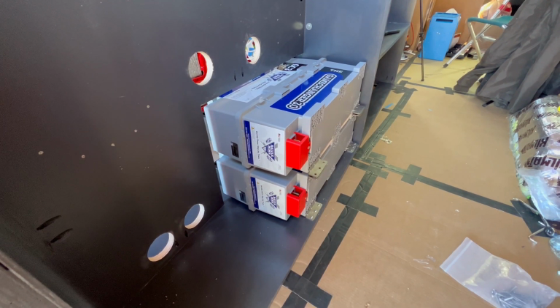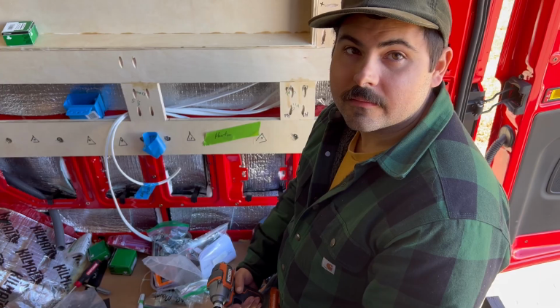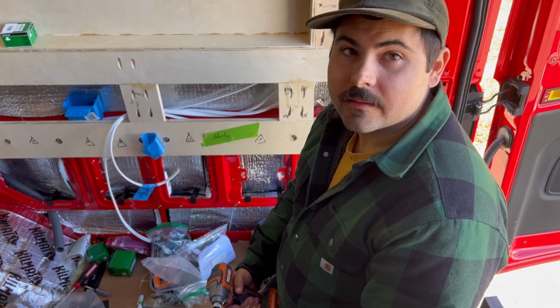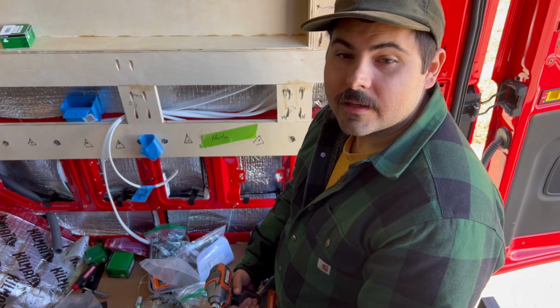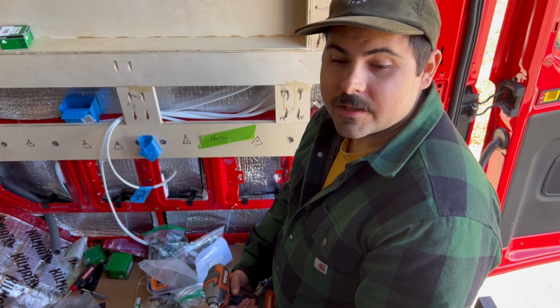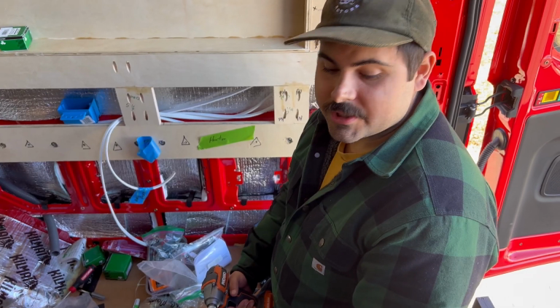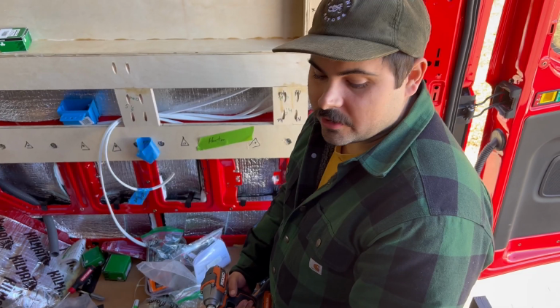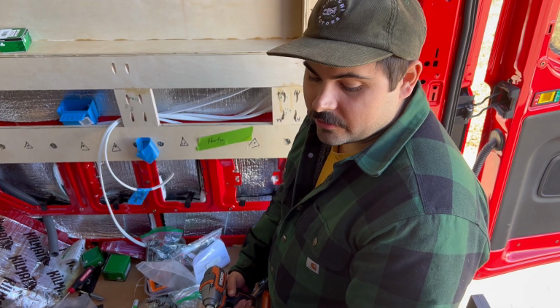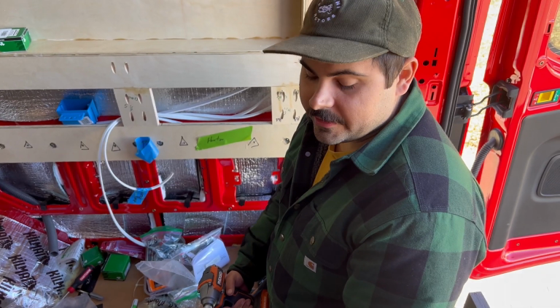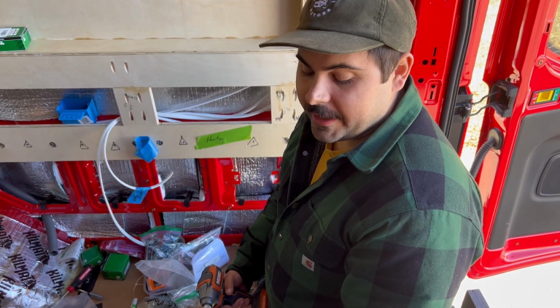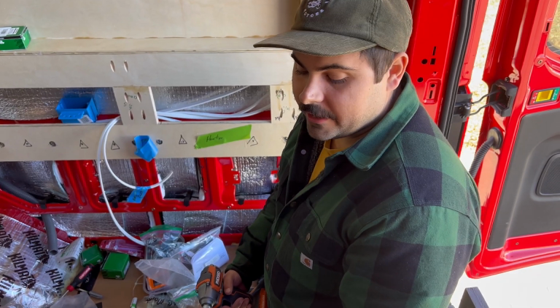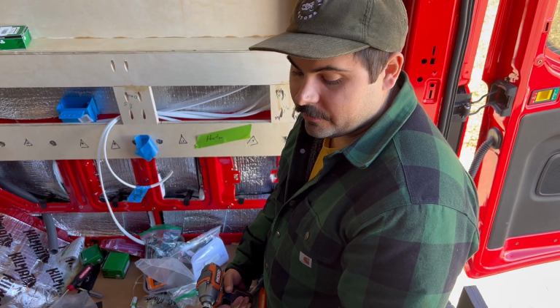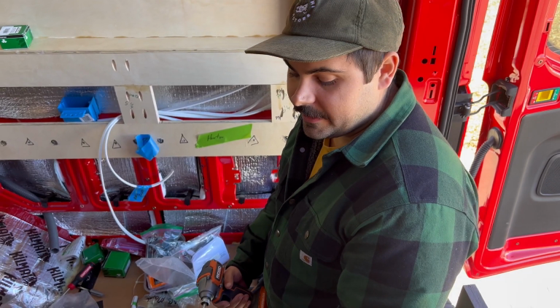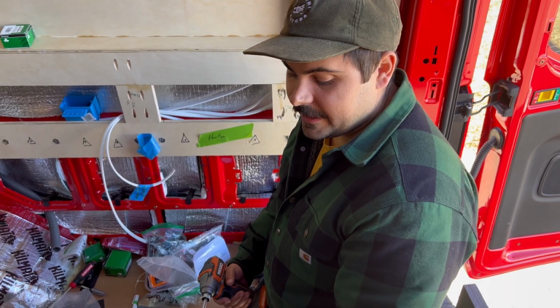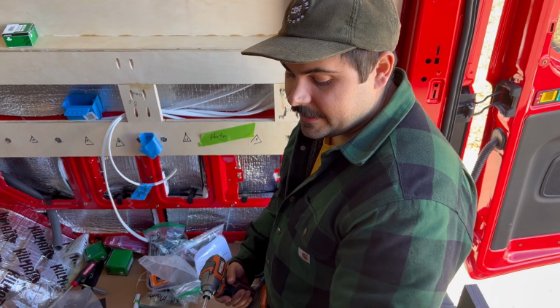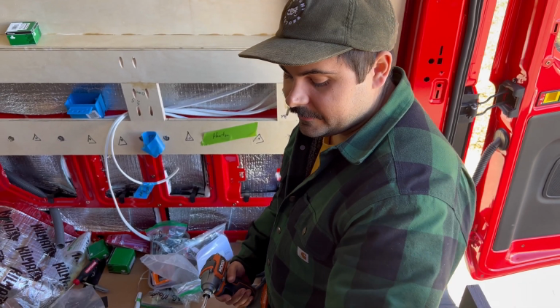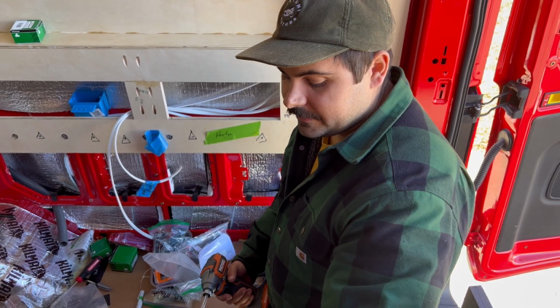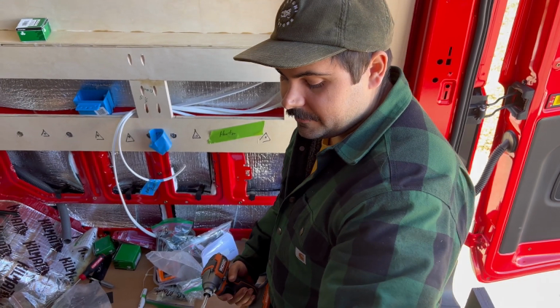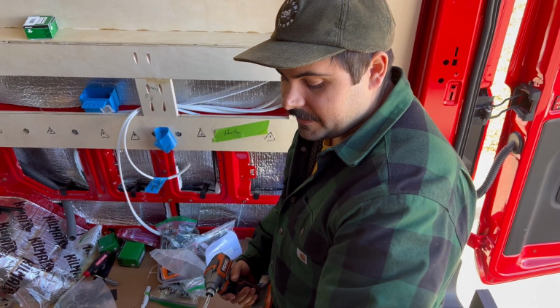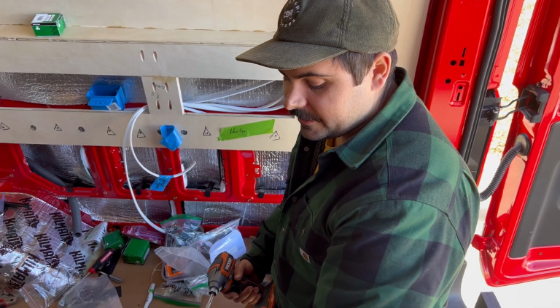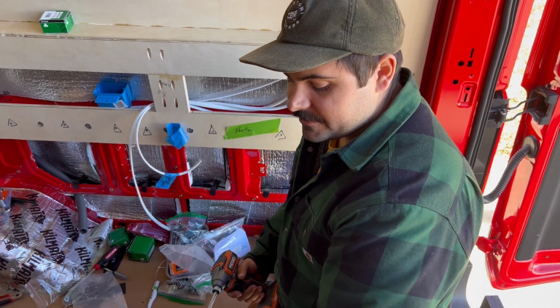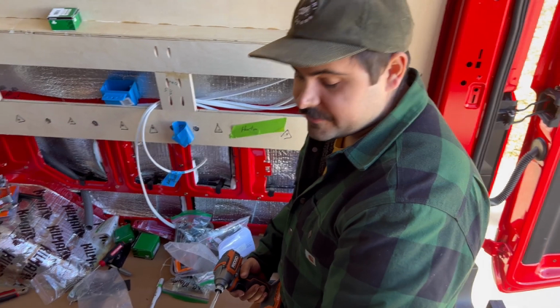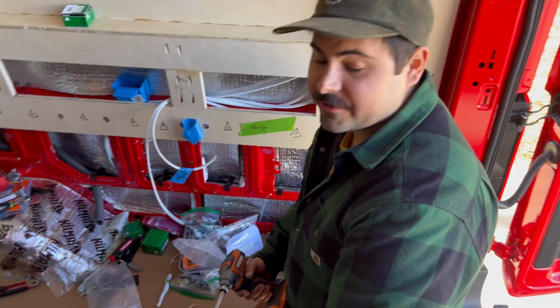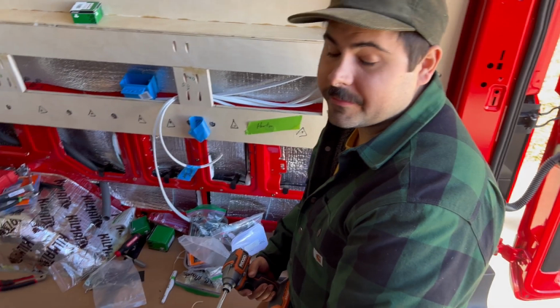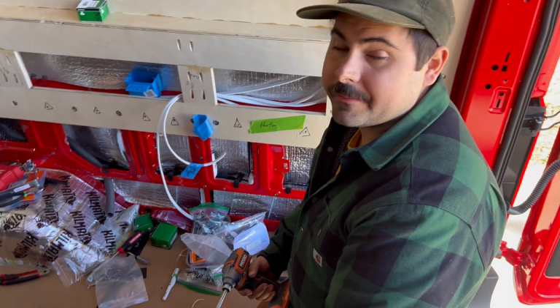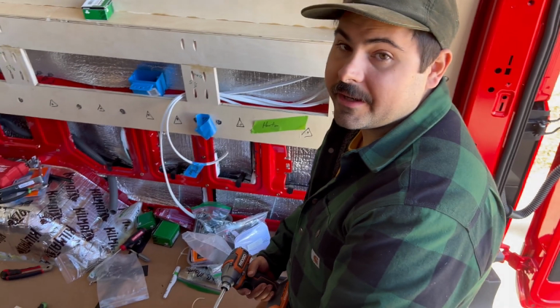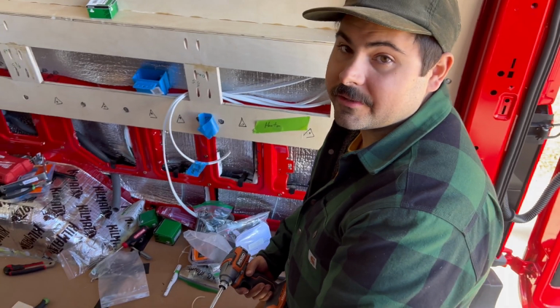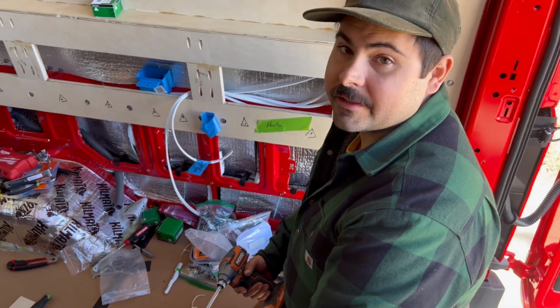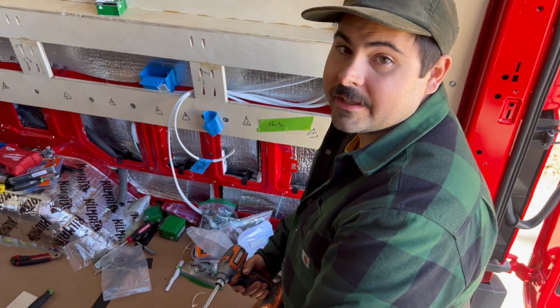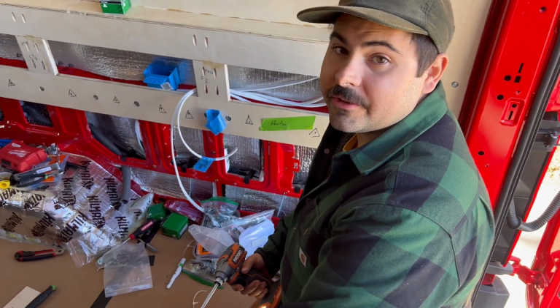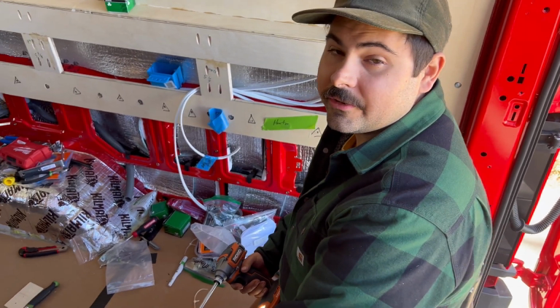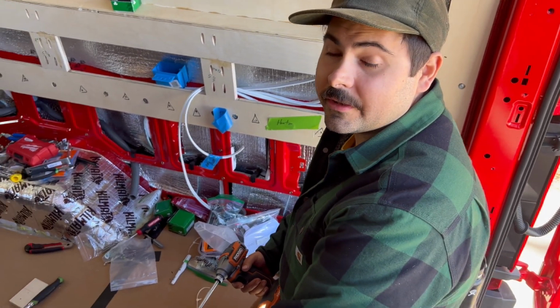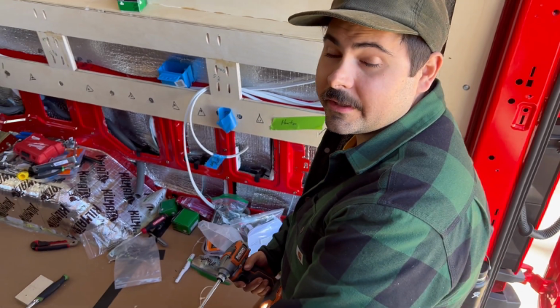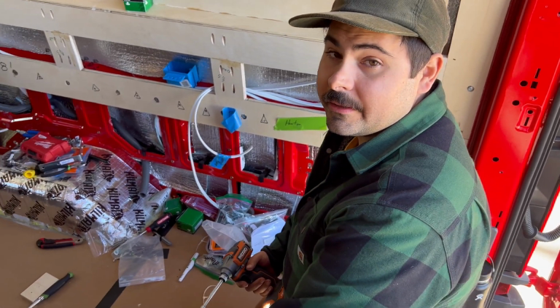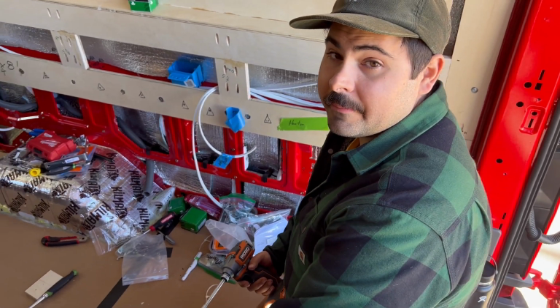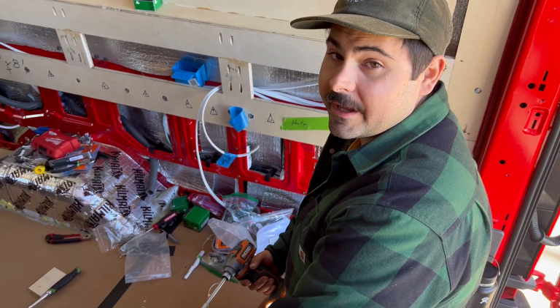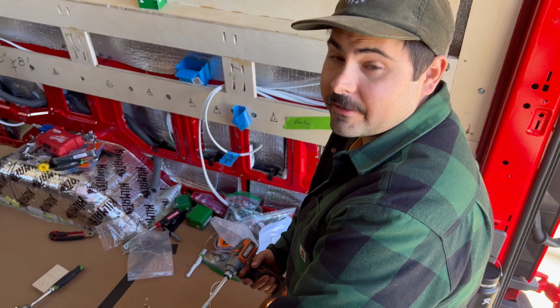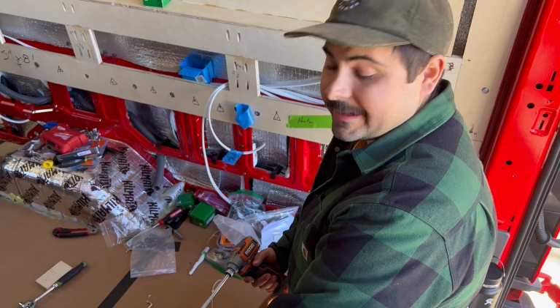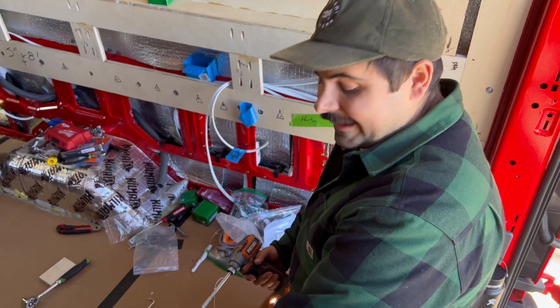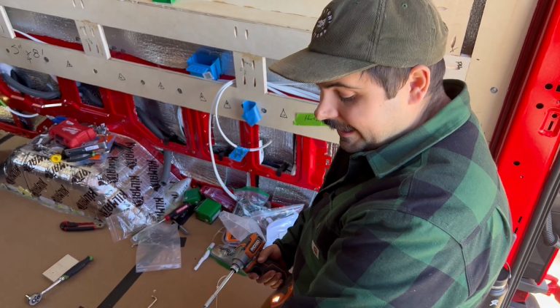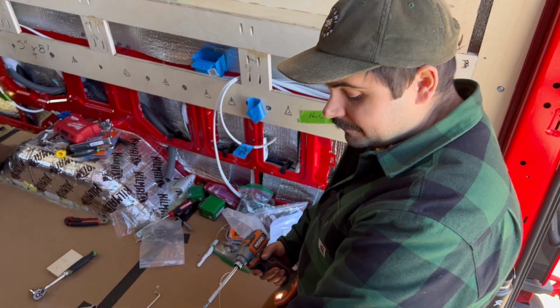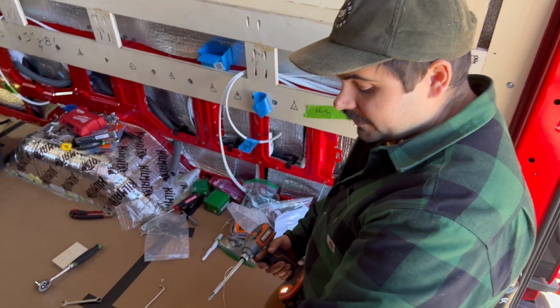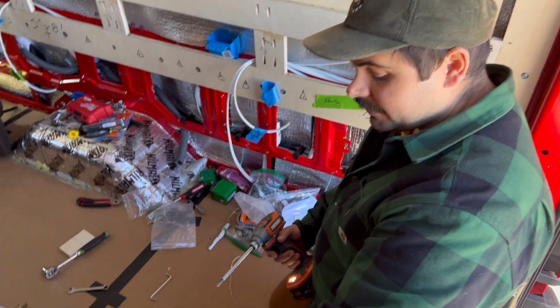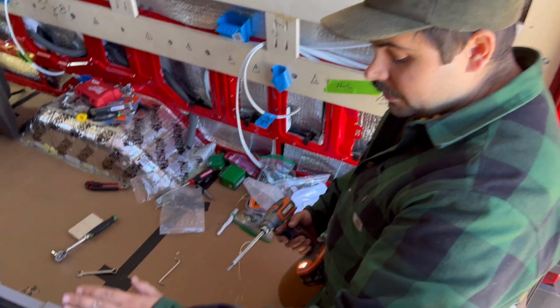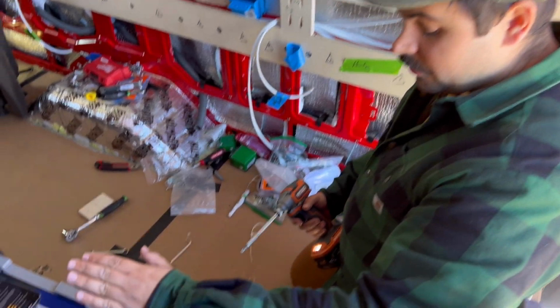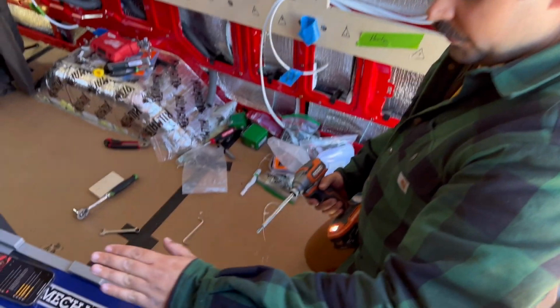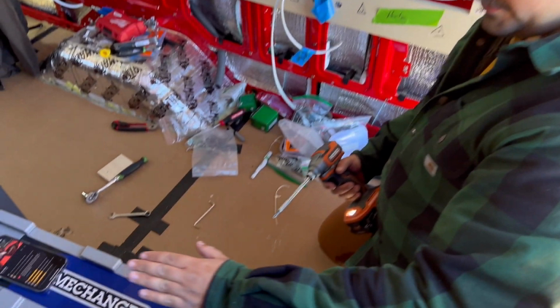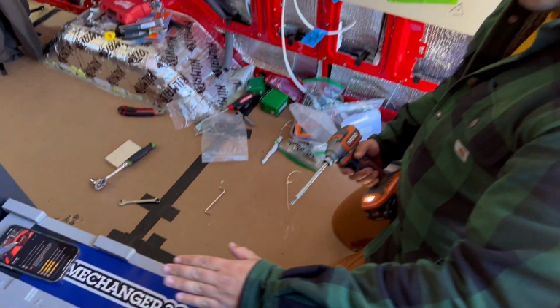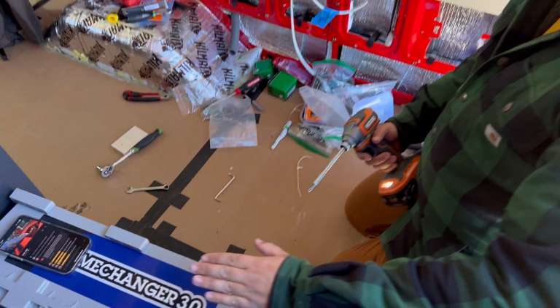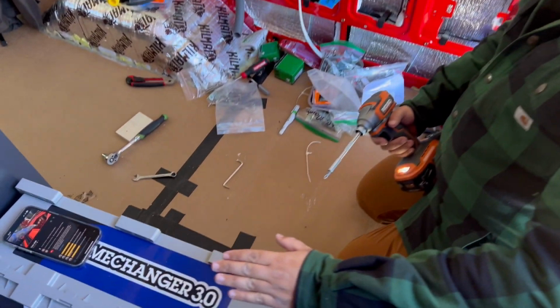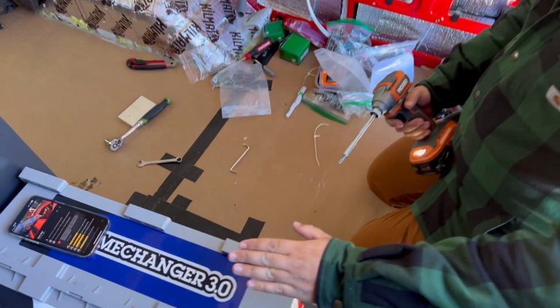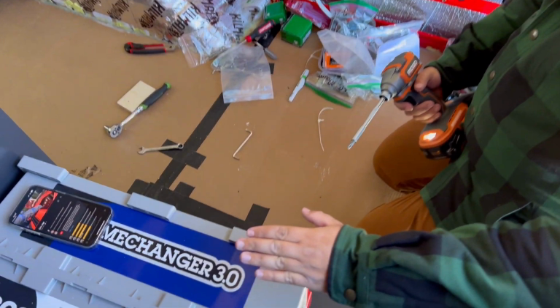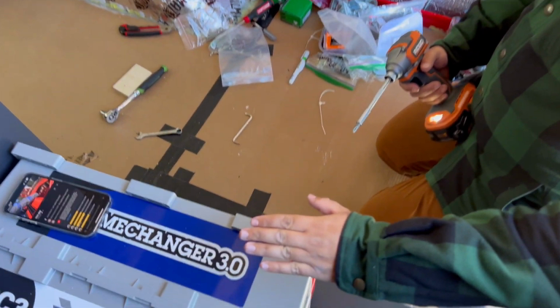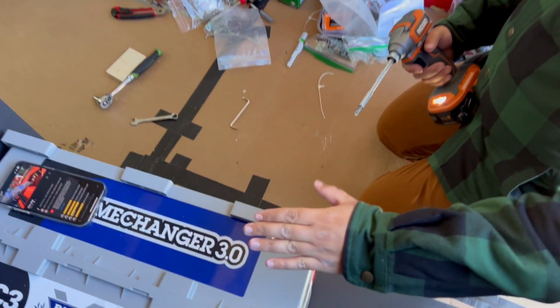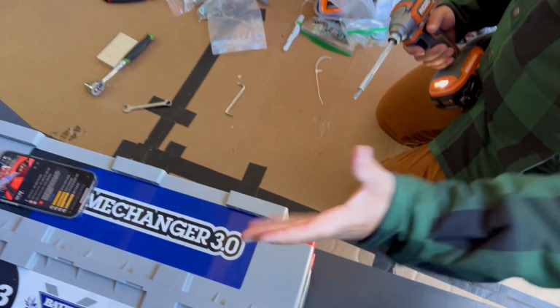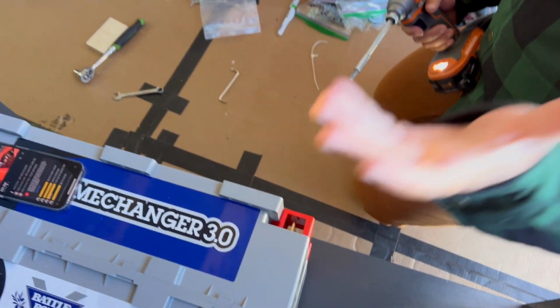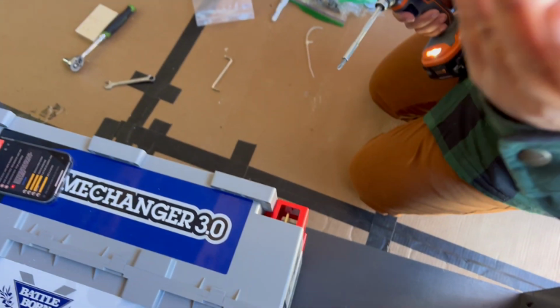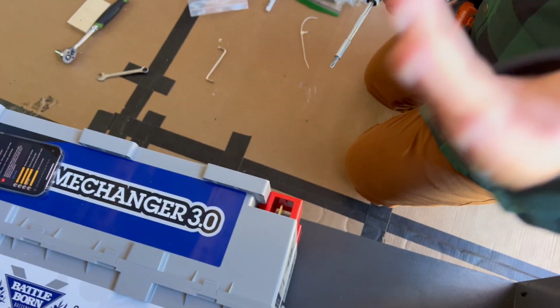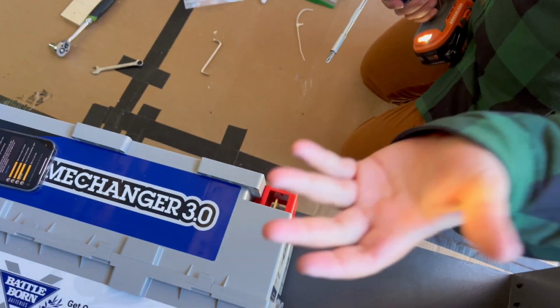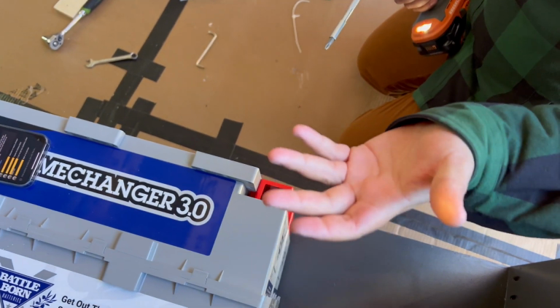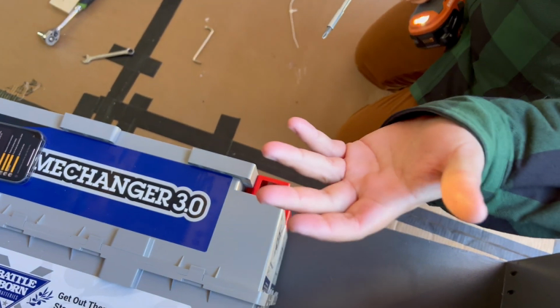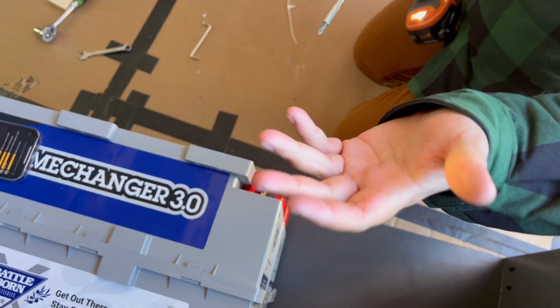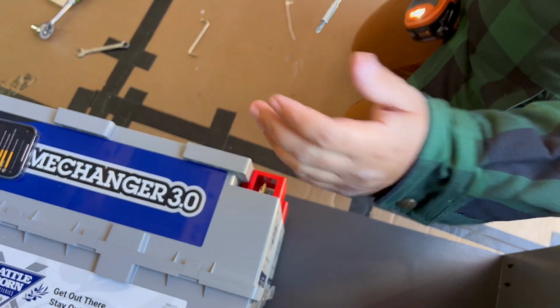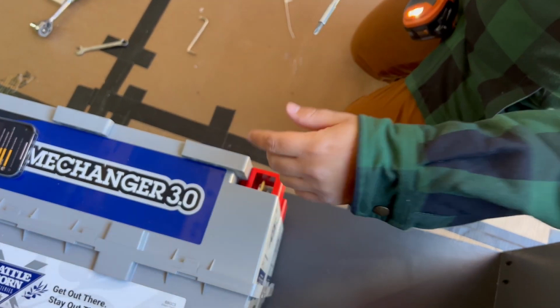Now that the batteries are firmly mounted into the battery cabinet, we are going to start cutting some wires.